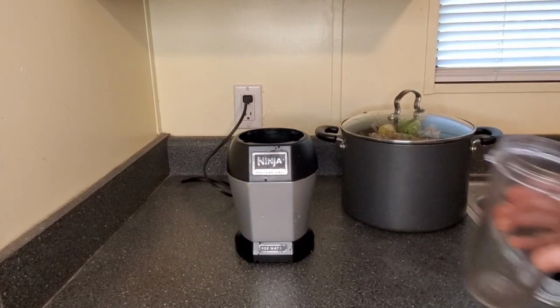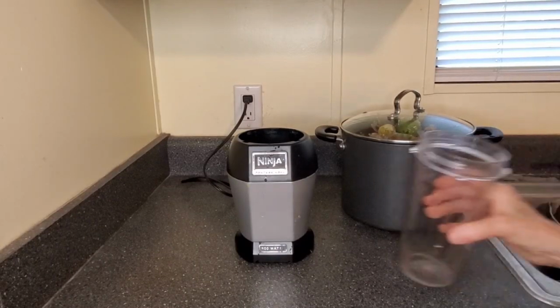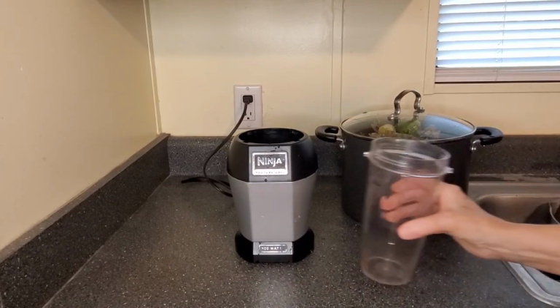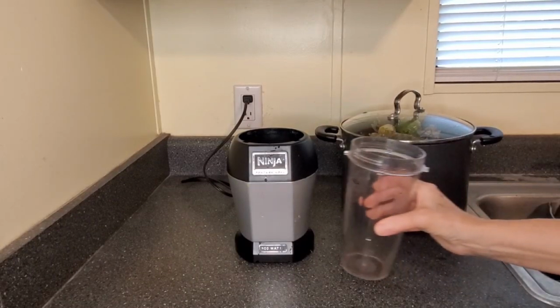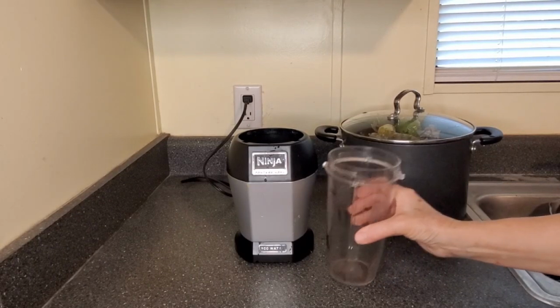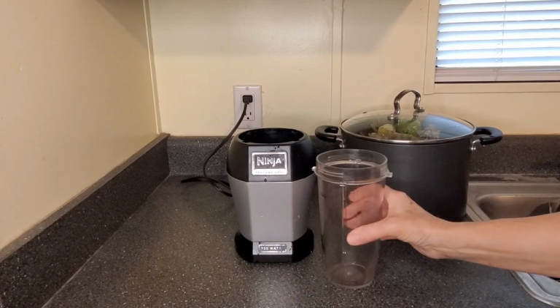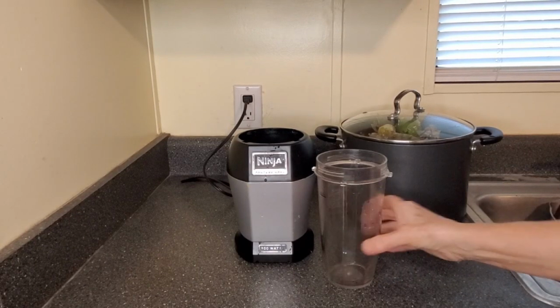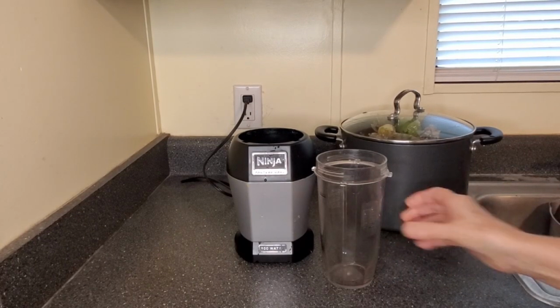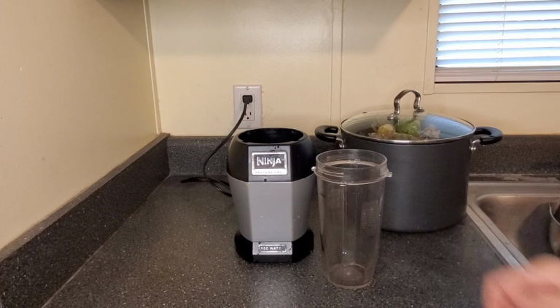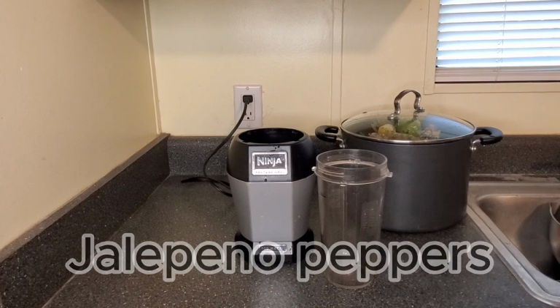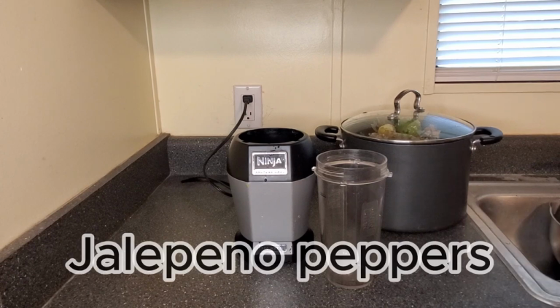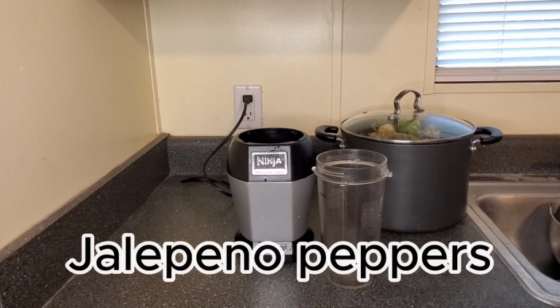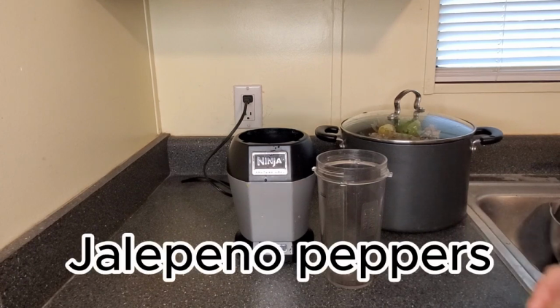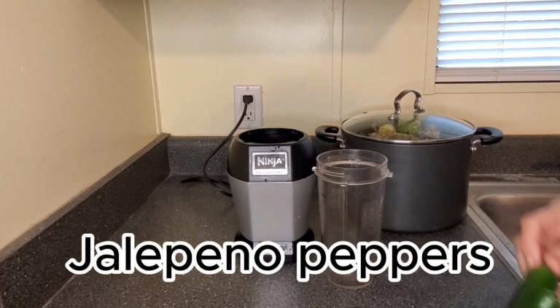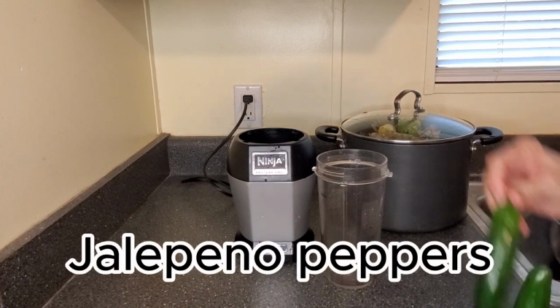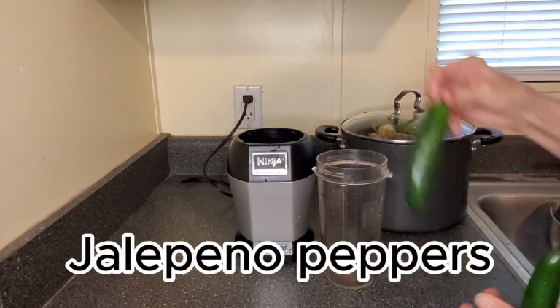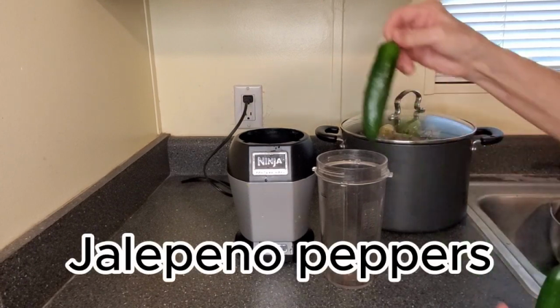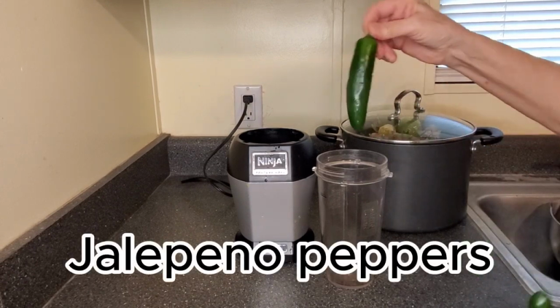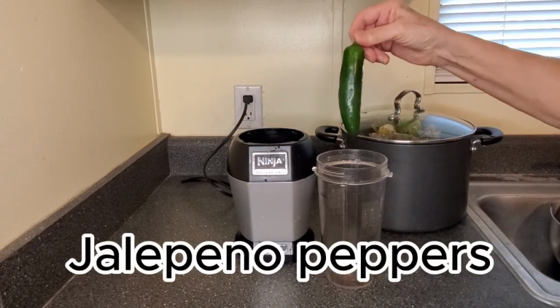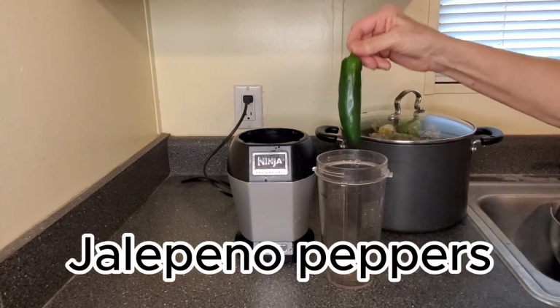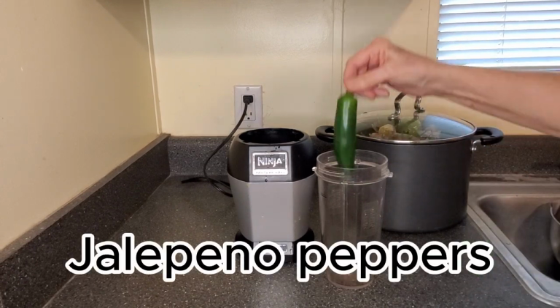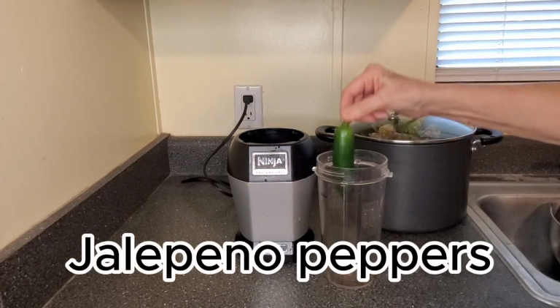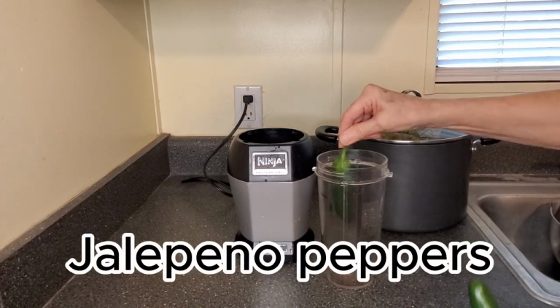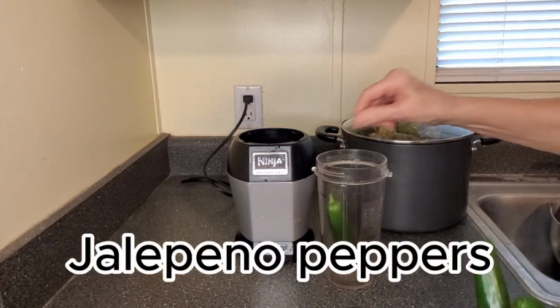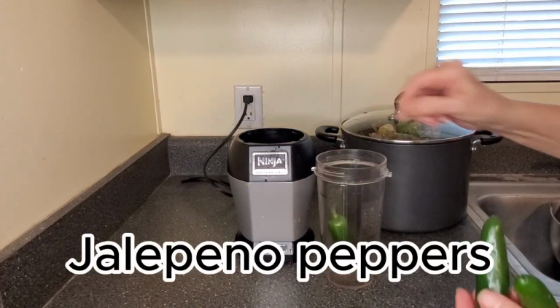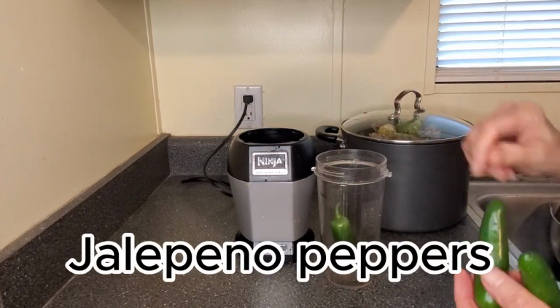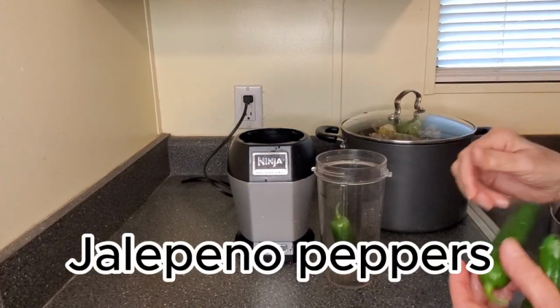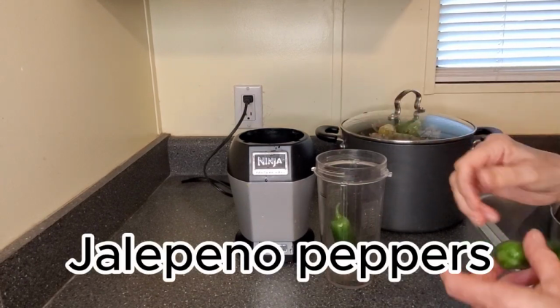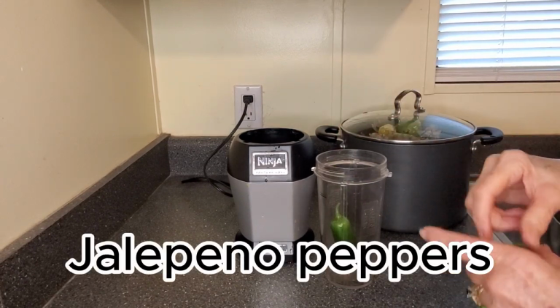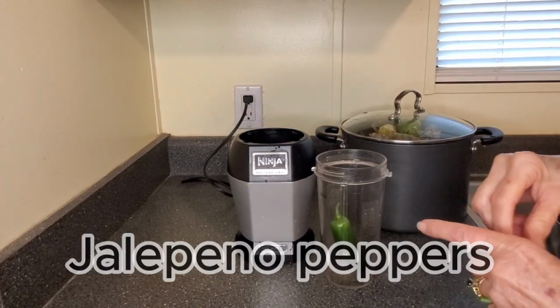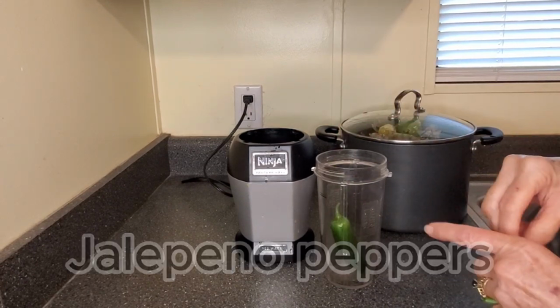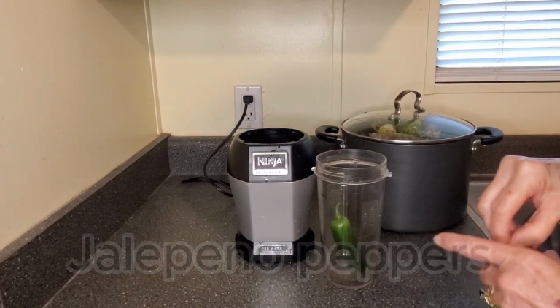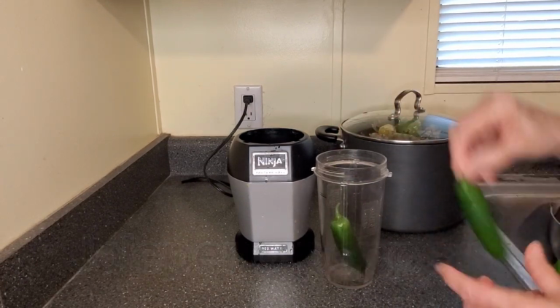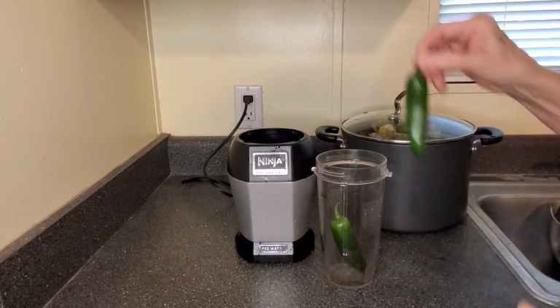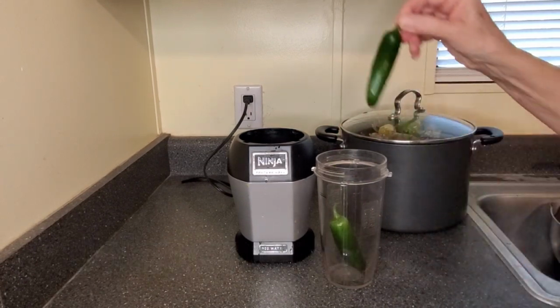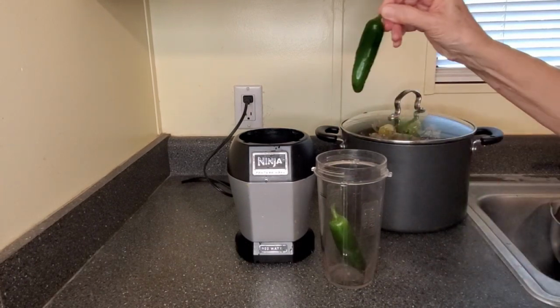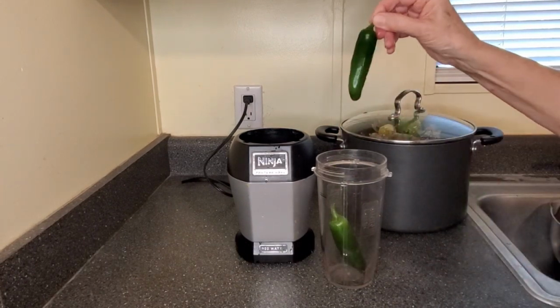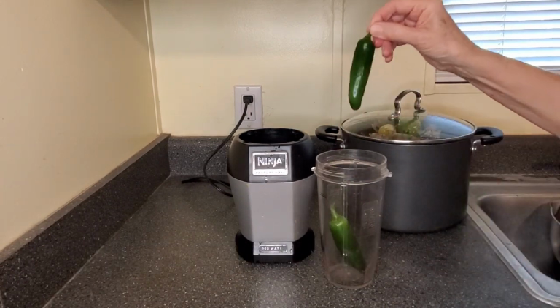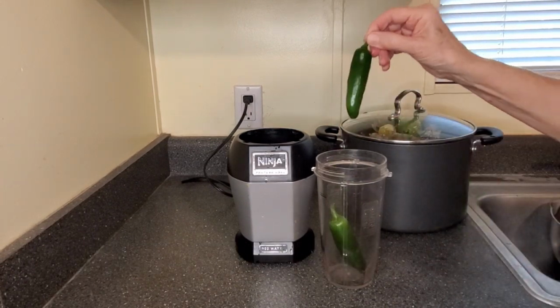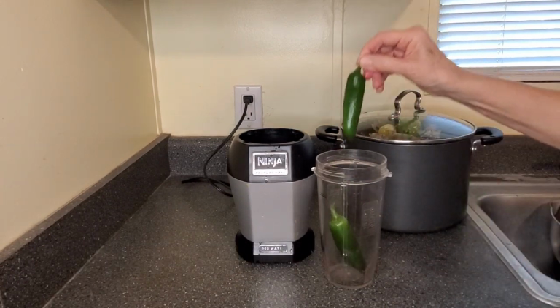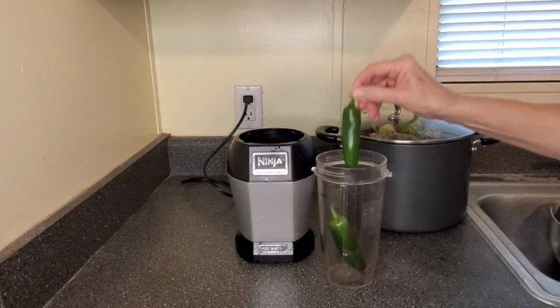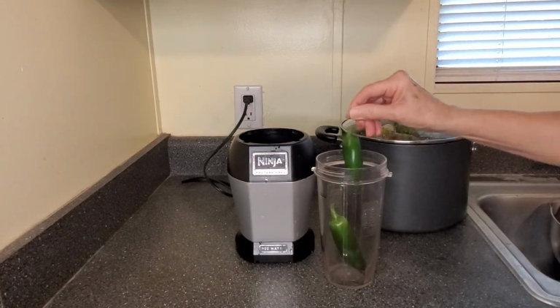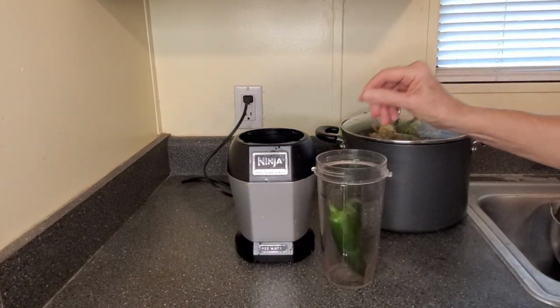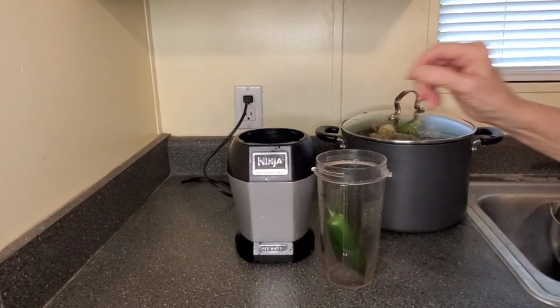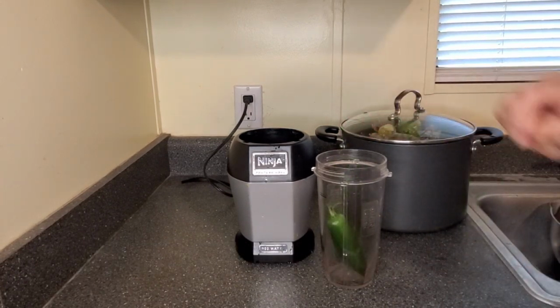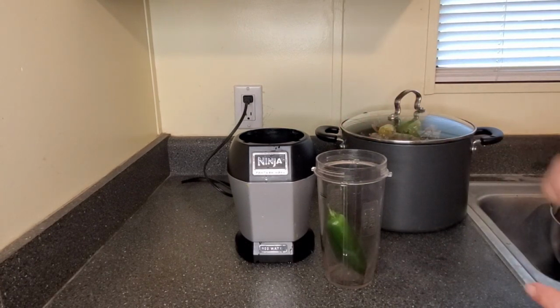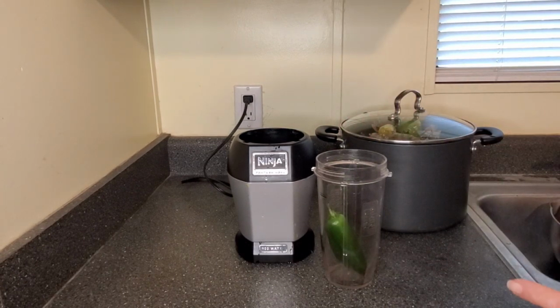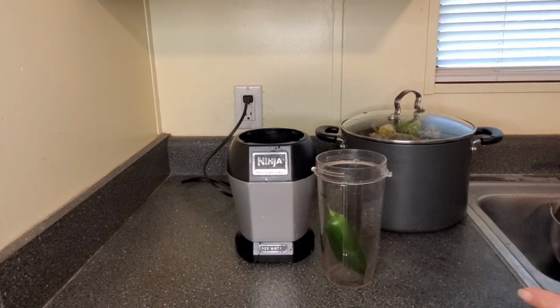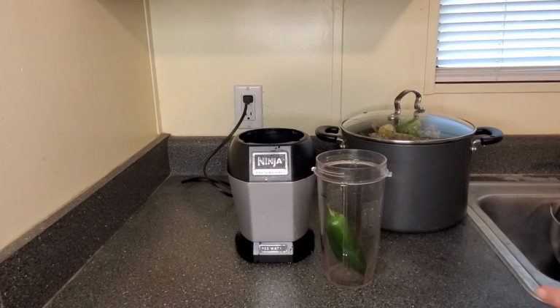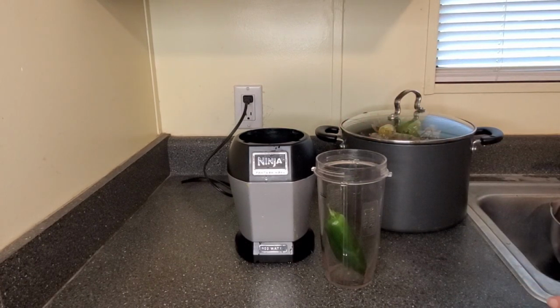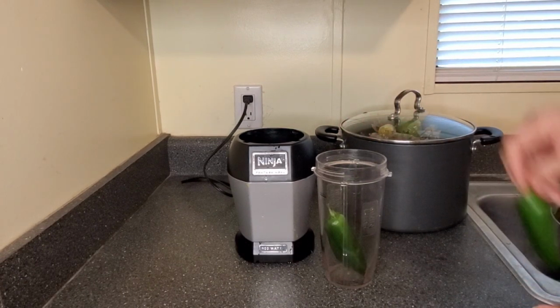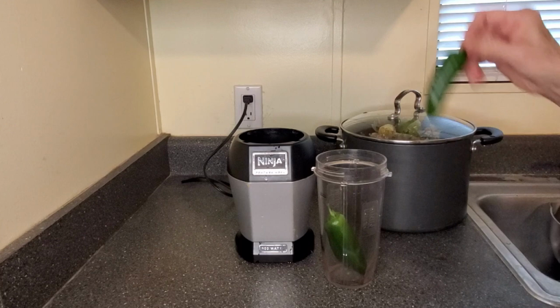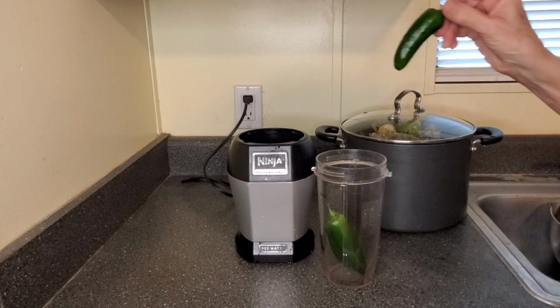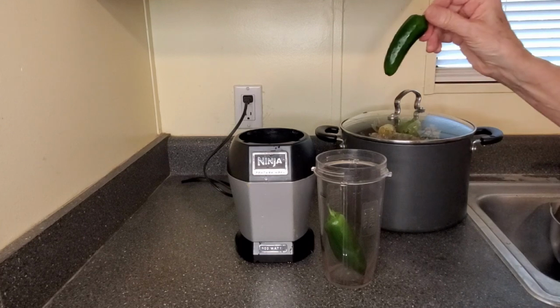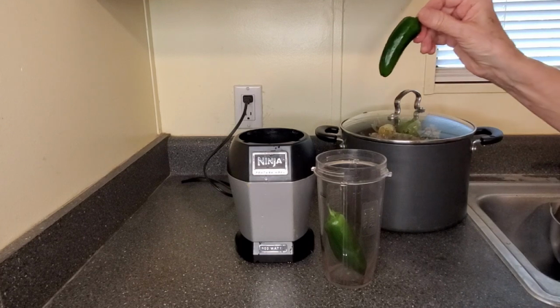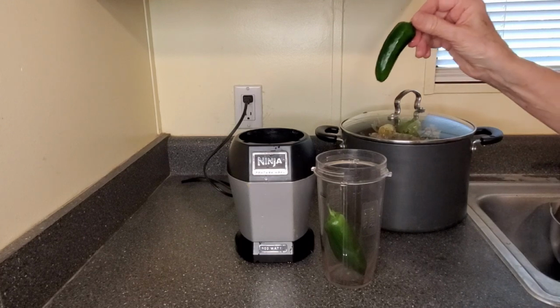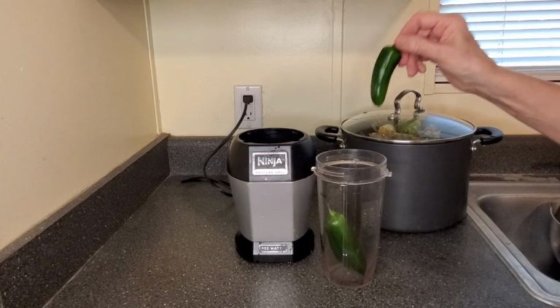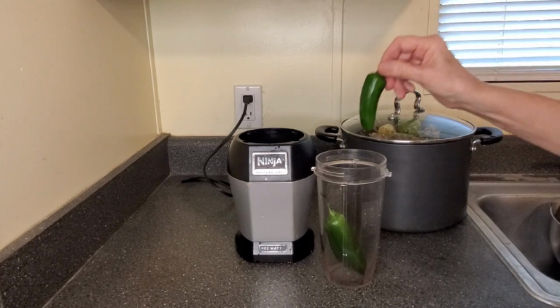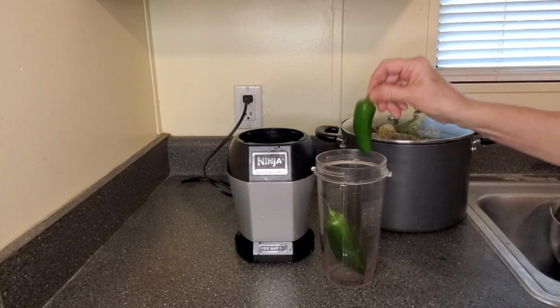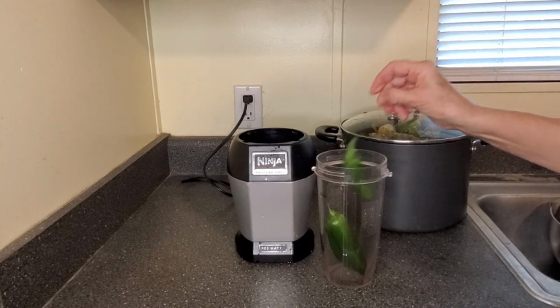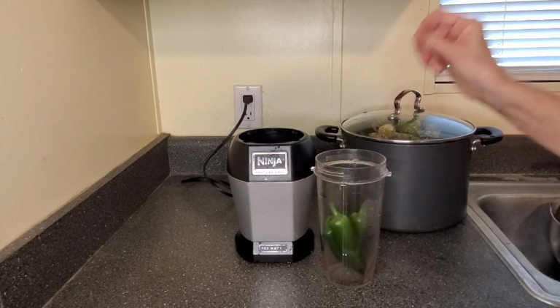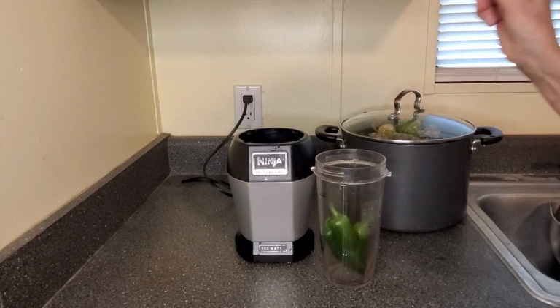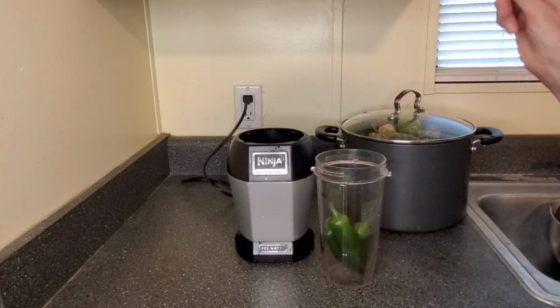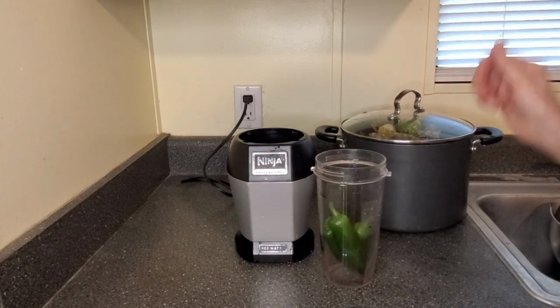This is how I keep the possums out of my compost. The big pot in the back is full of kitchen scraps.